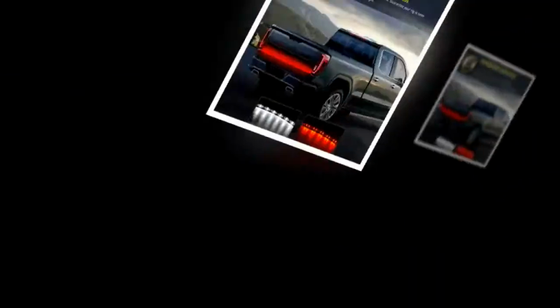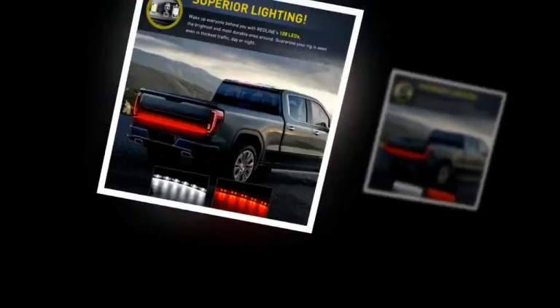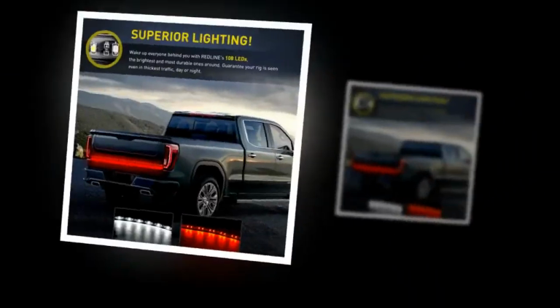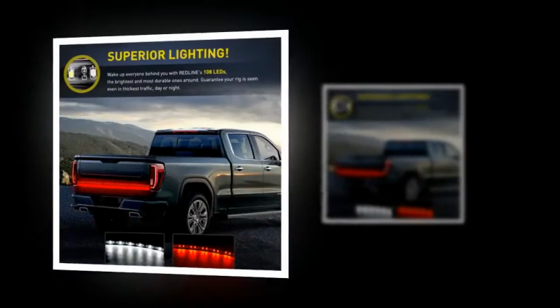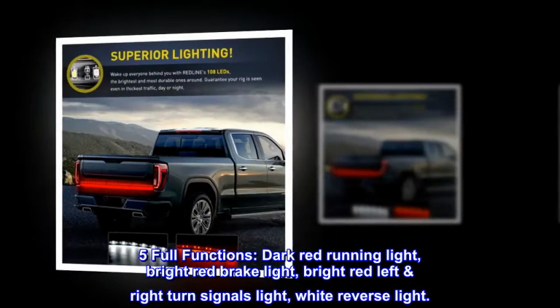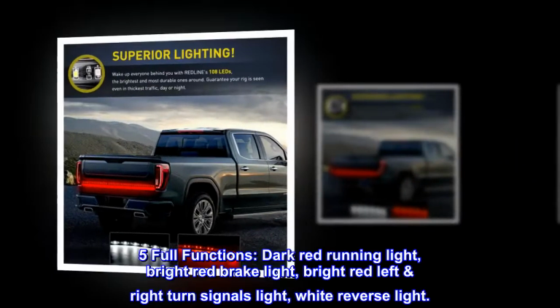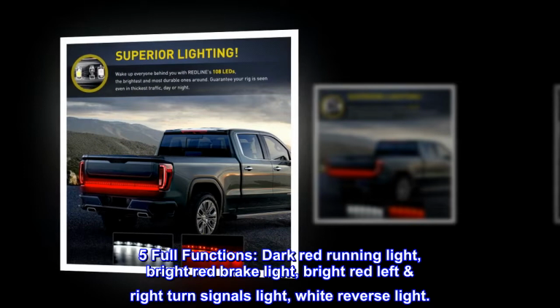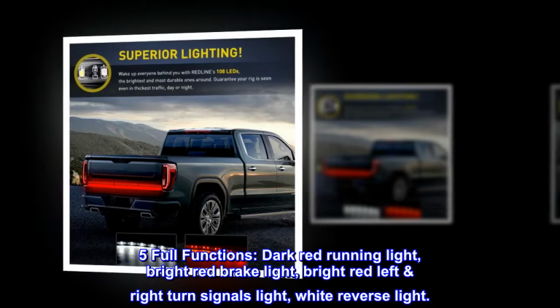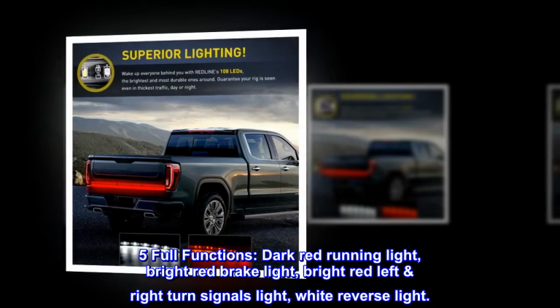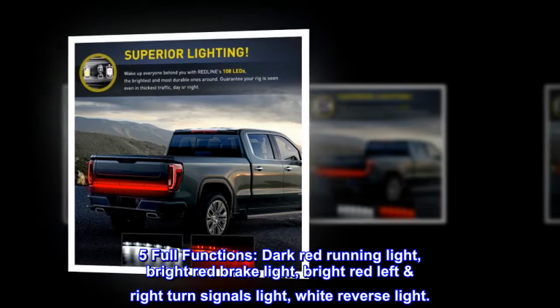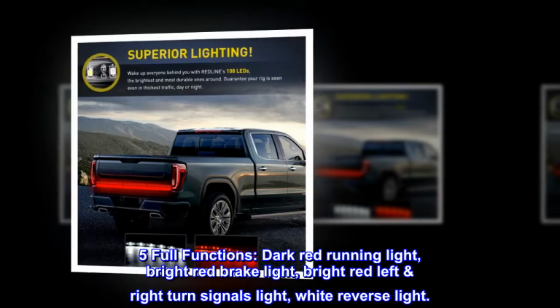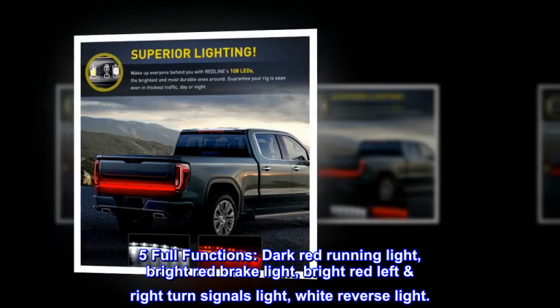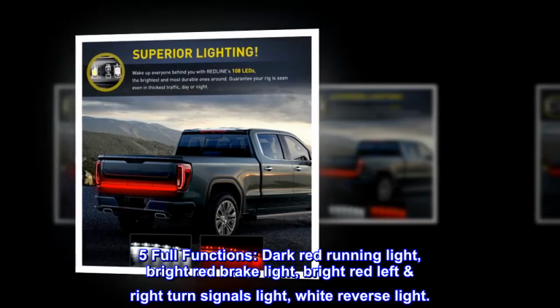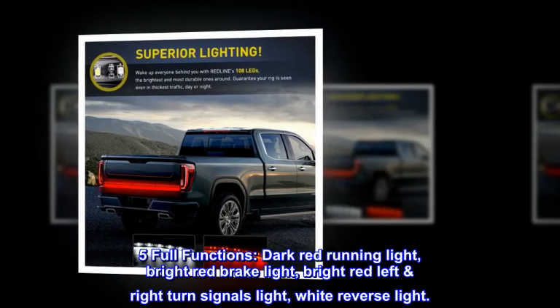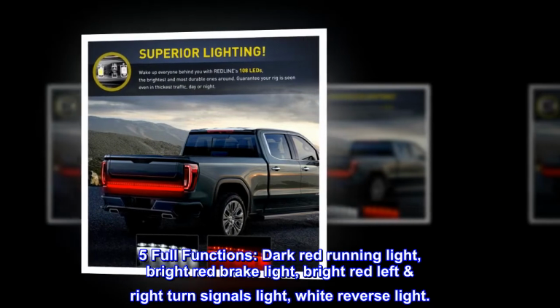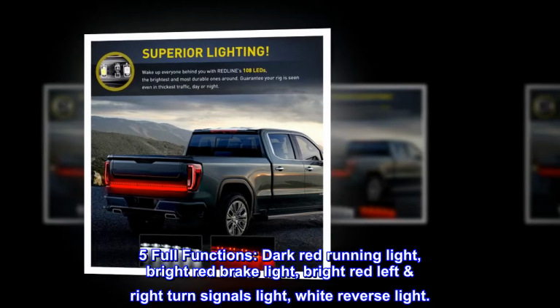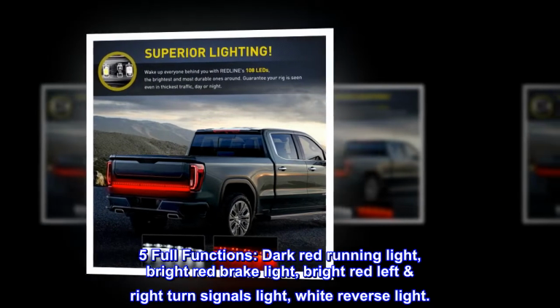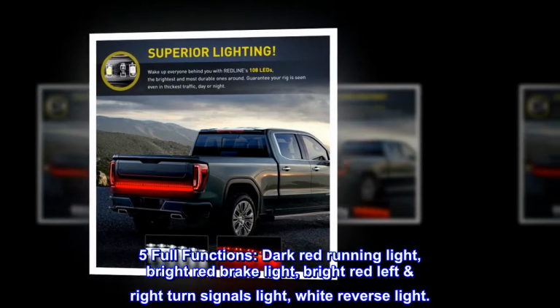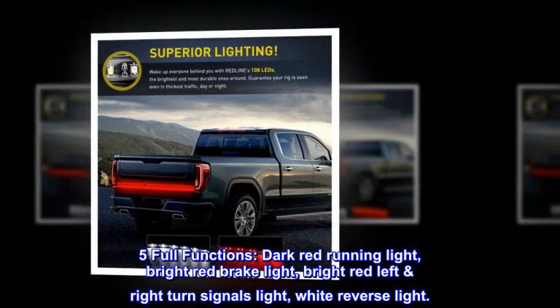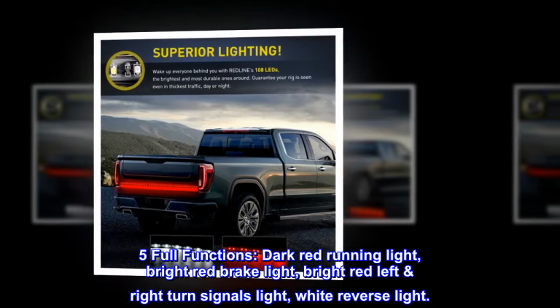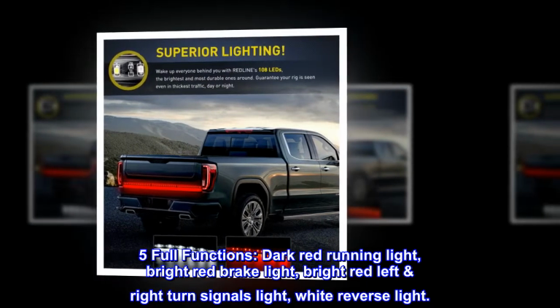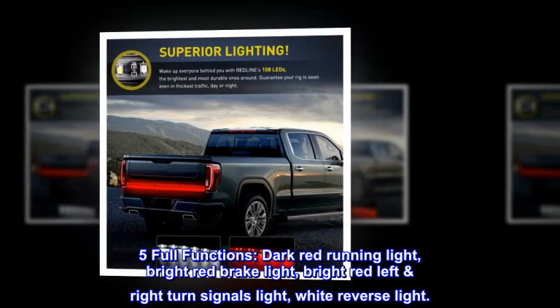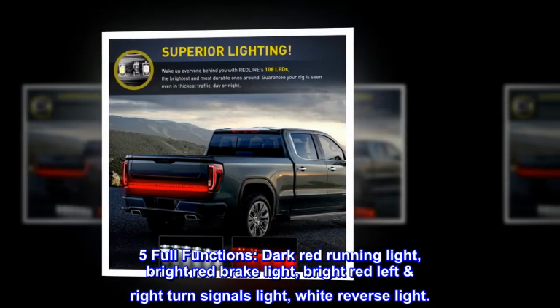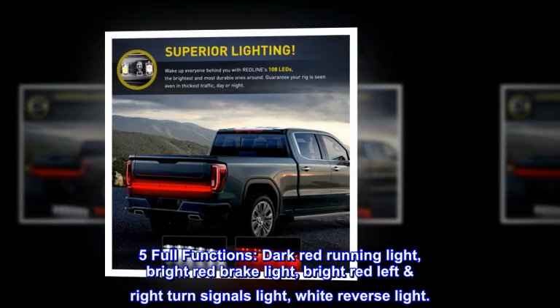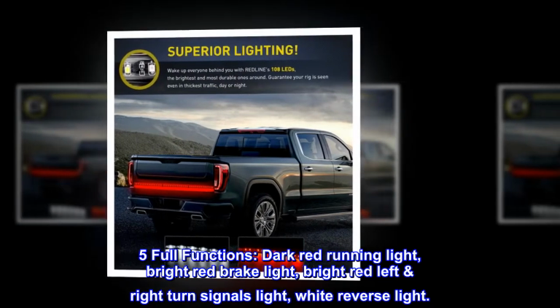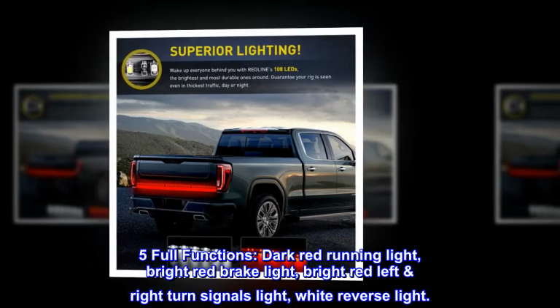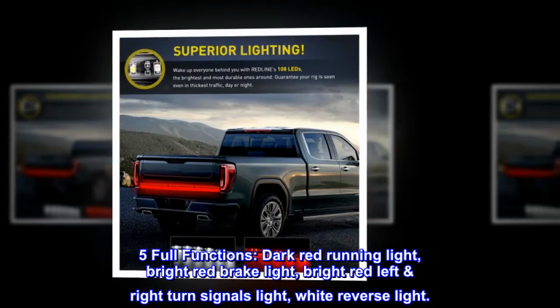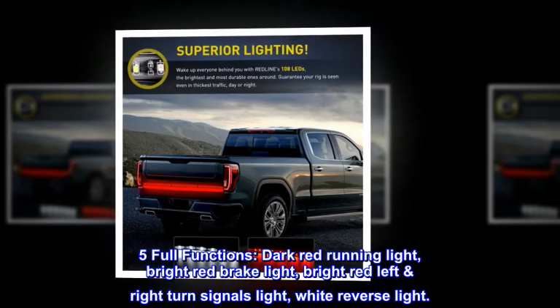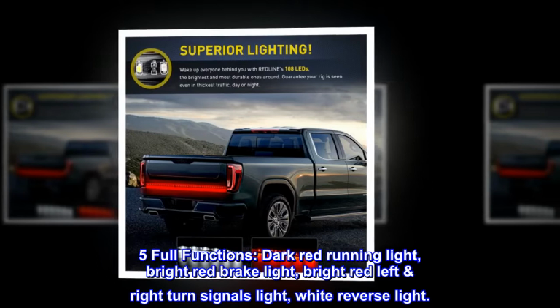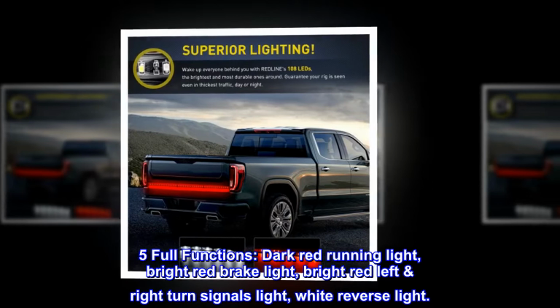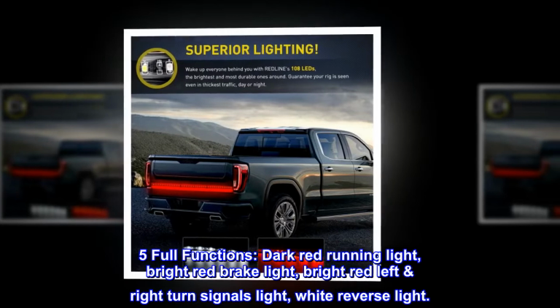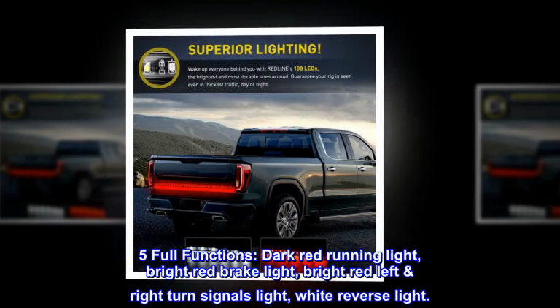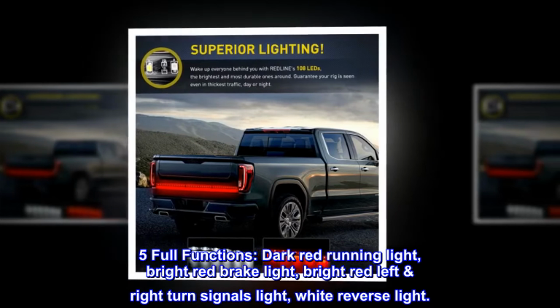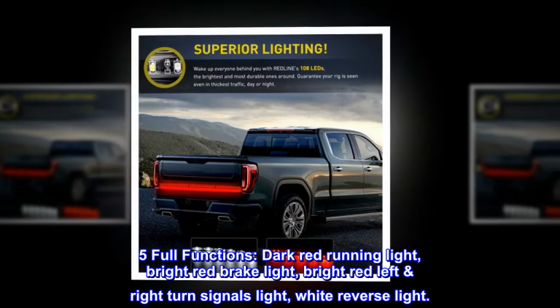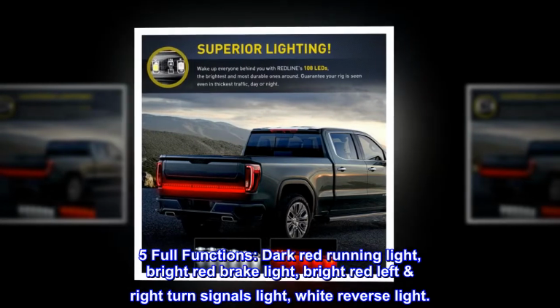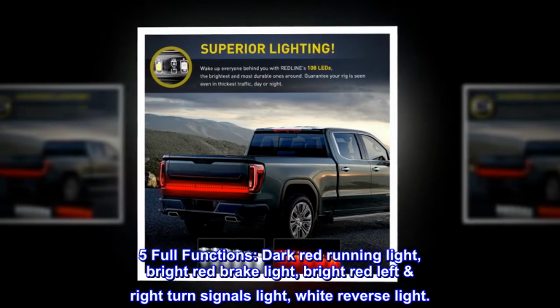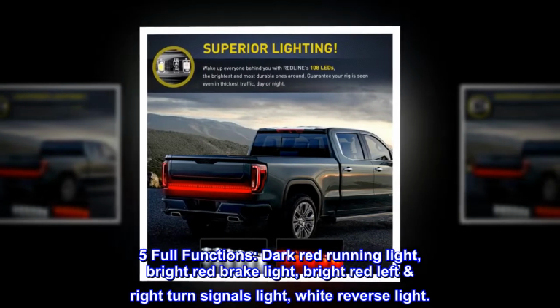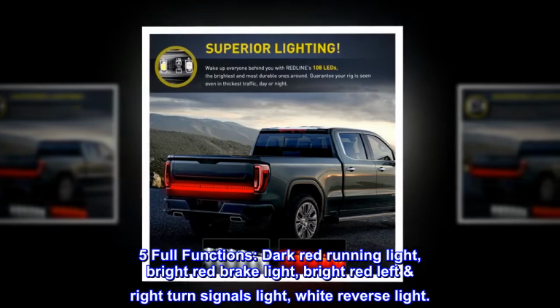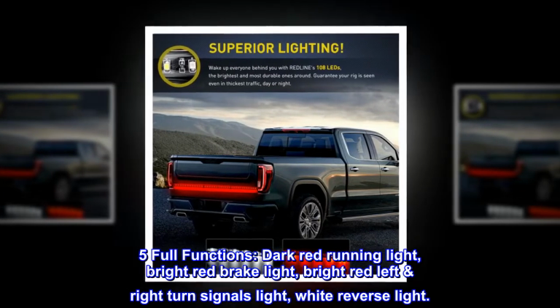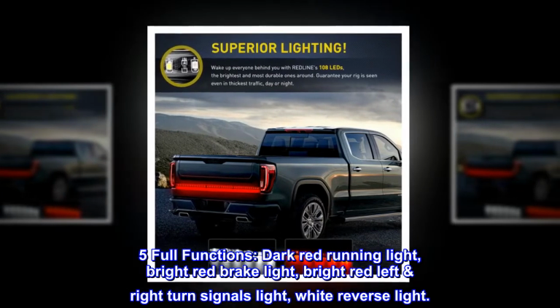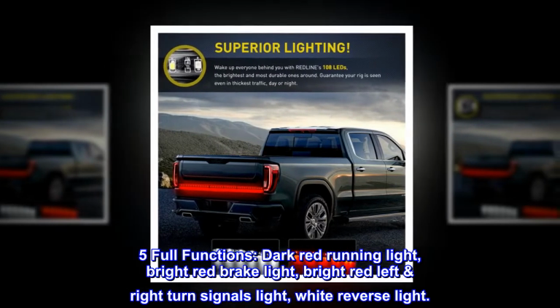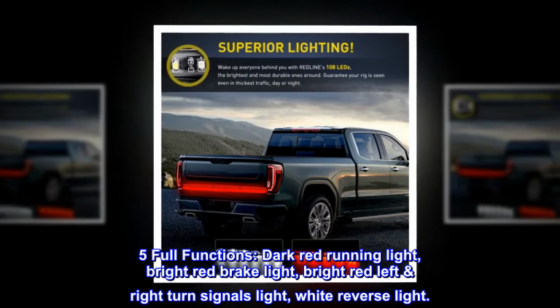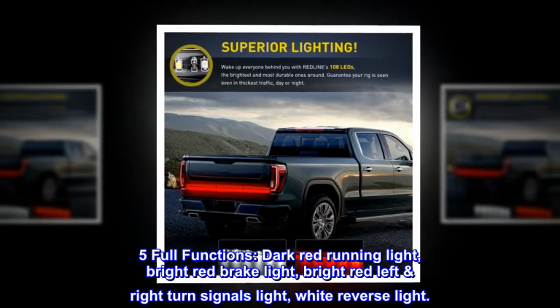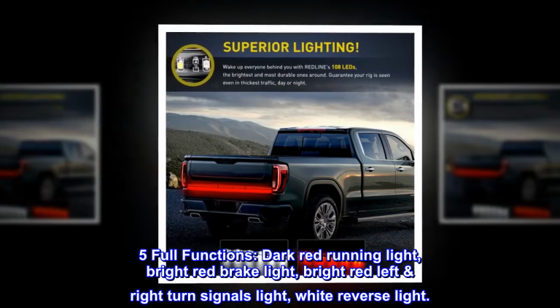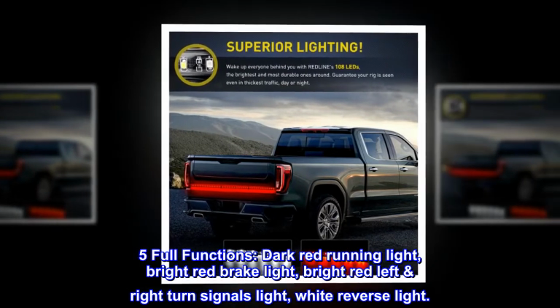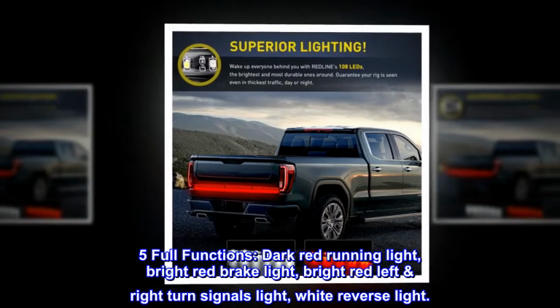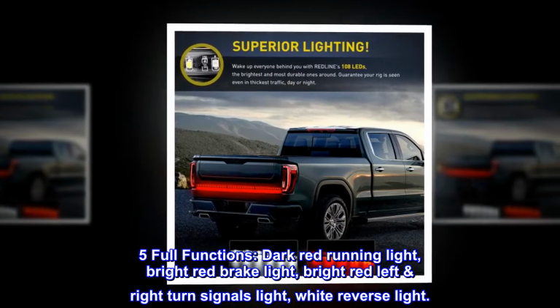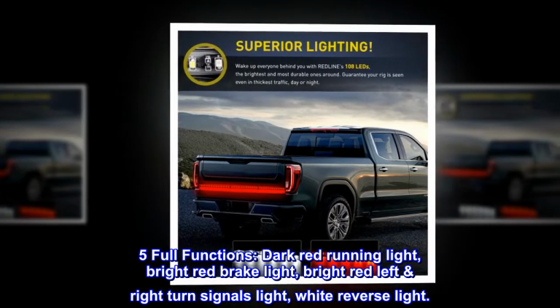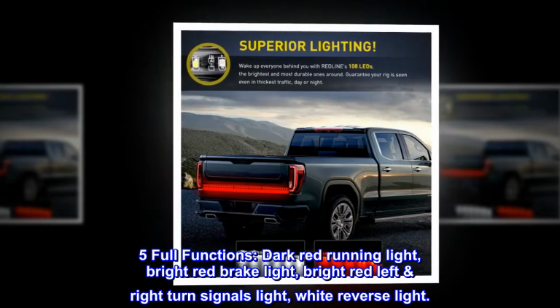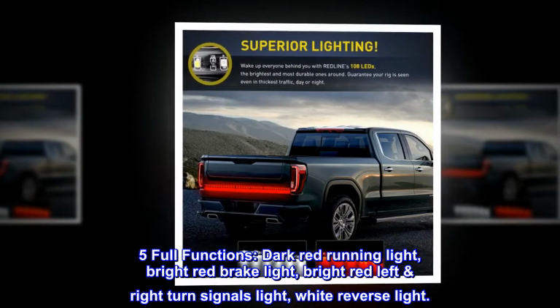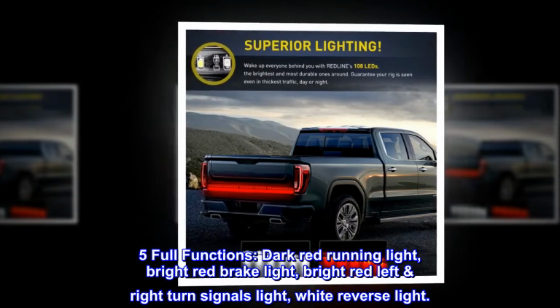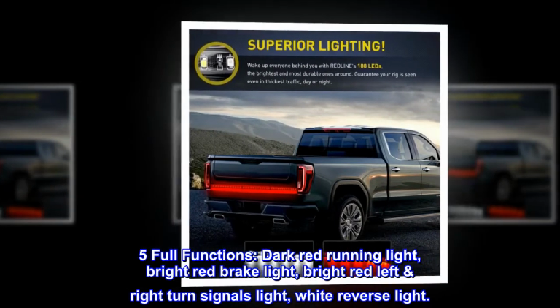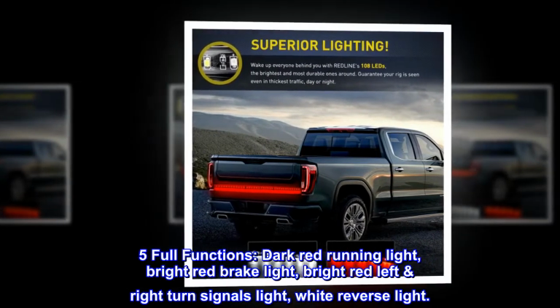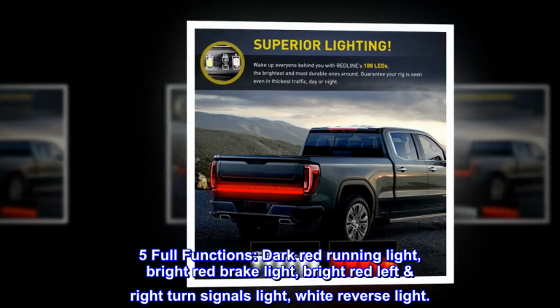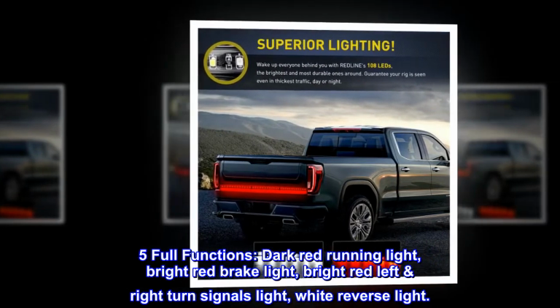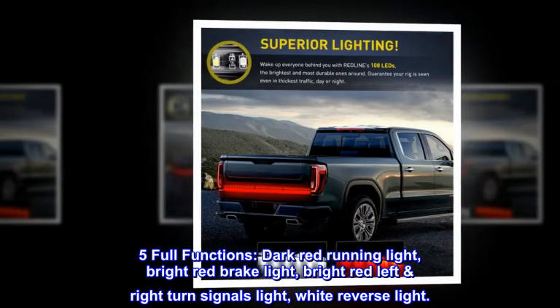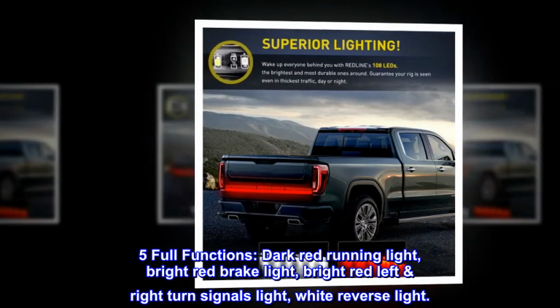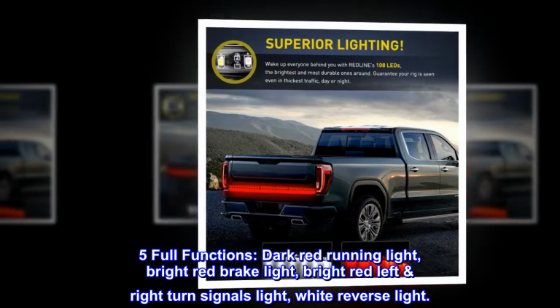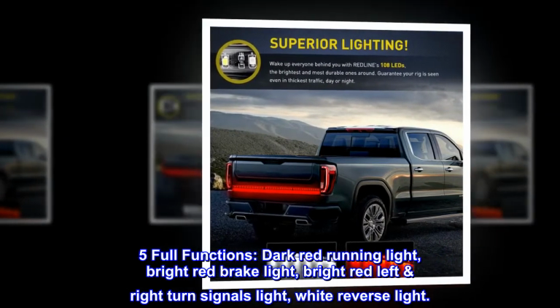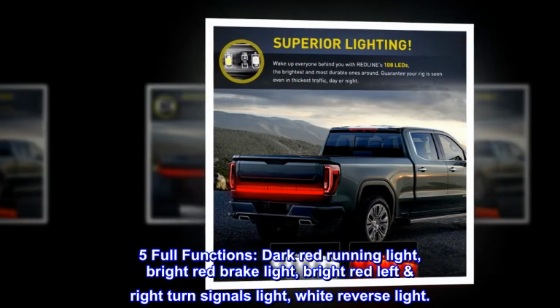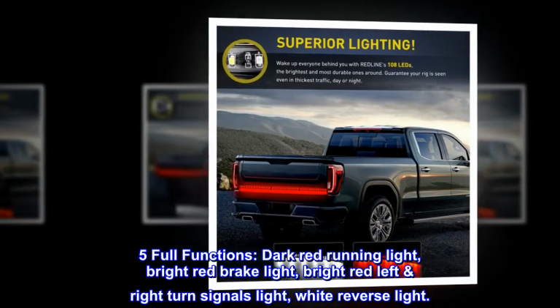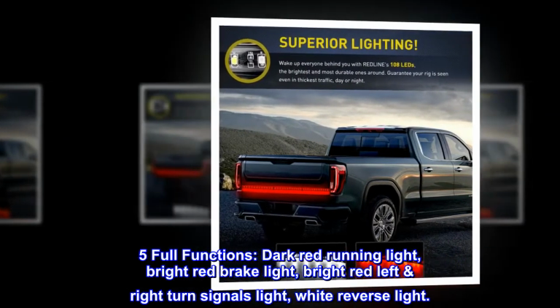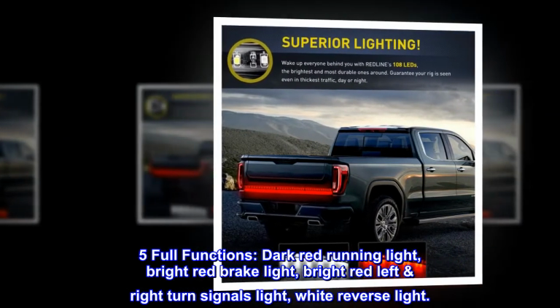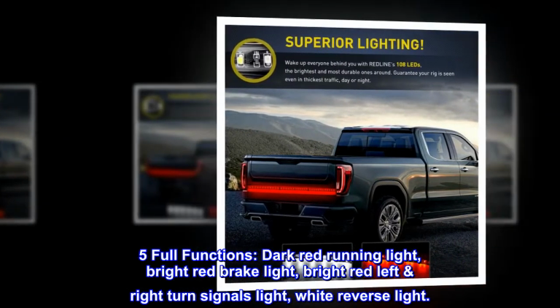Five full functions: dark red running light, bright red brake light, bright red left-right turn signals light, and white reverse light.